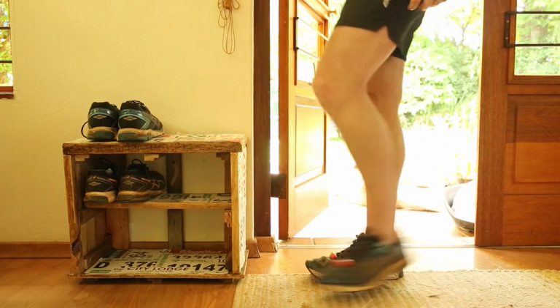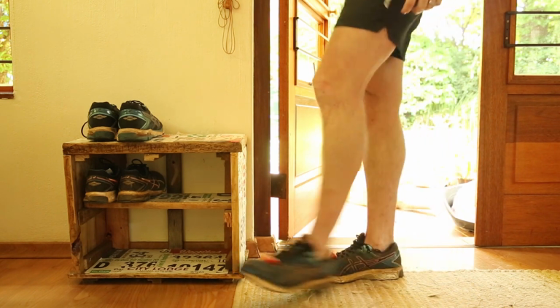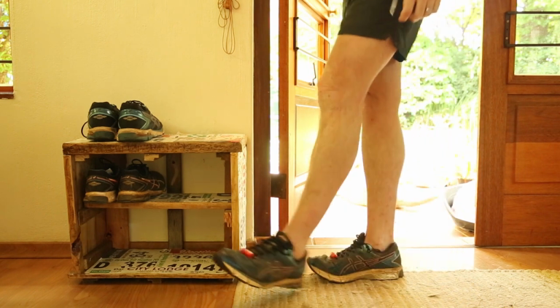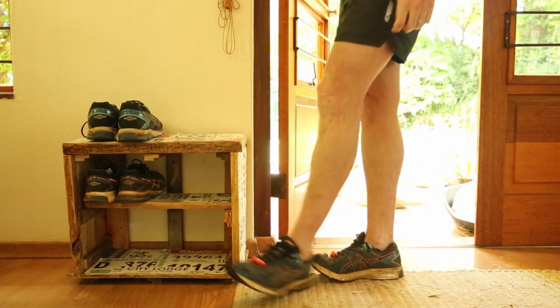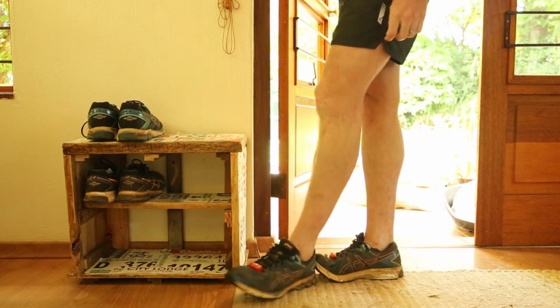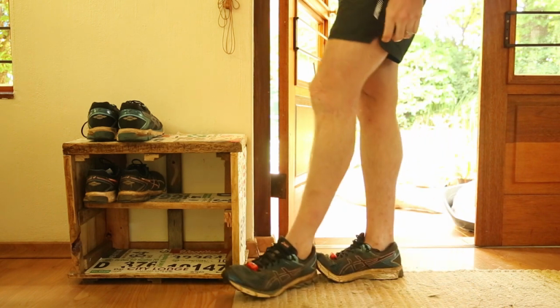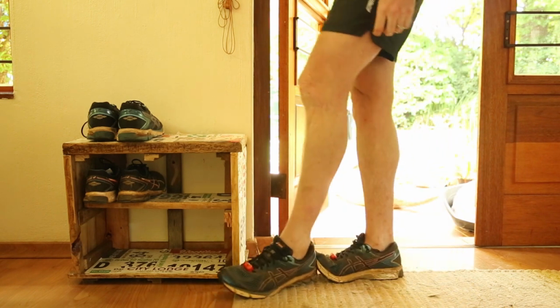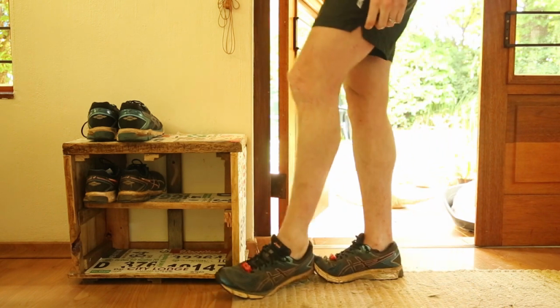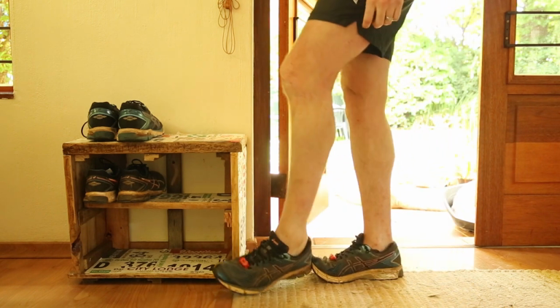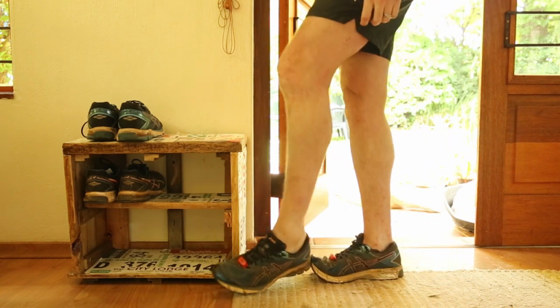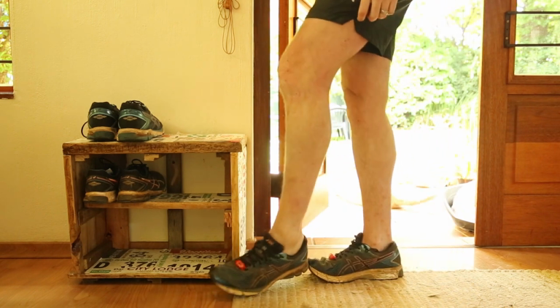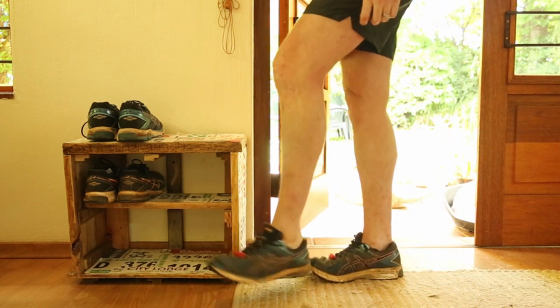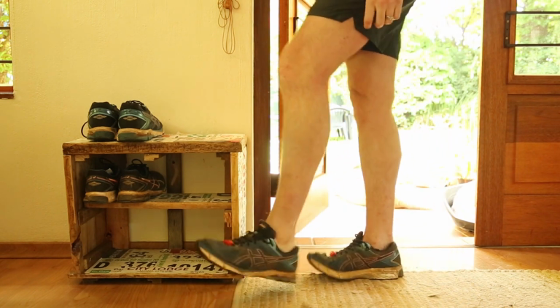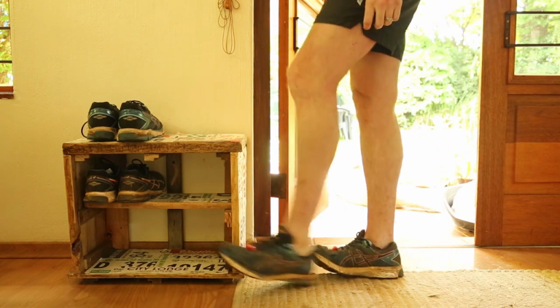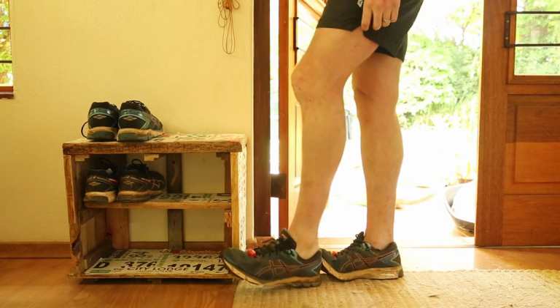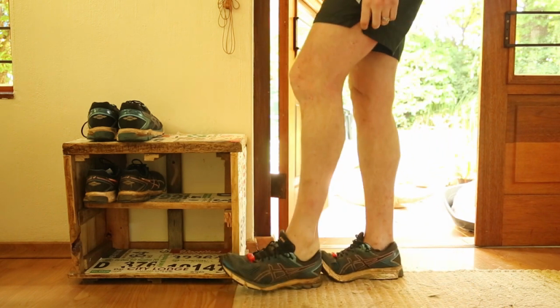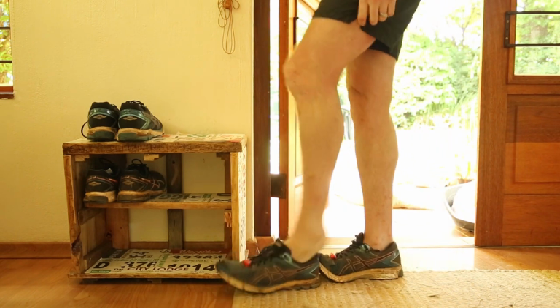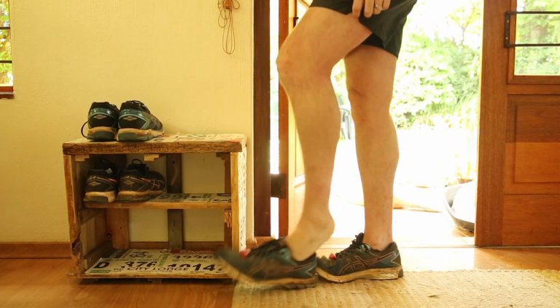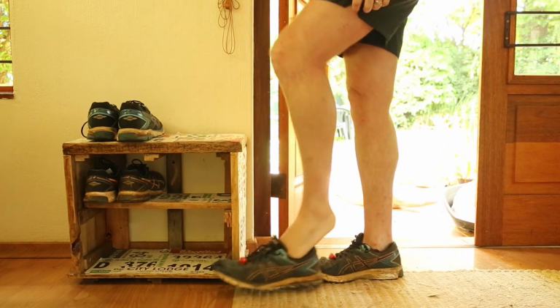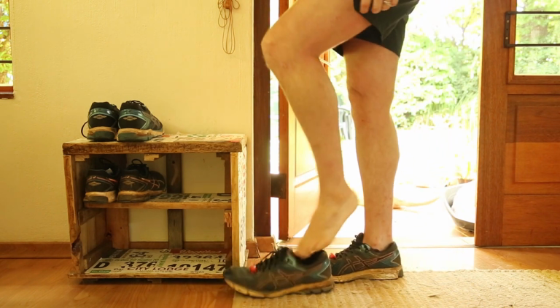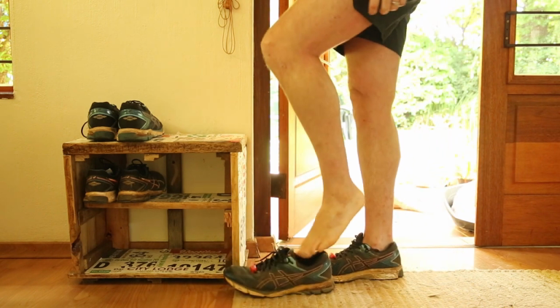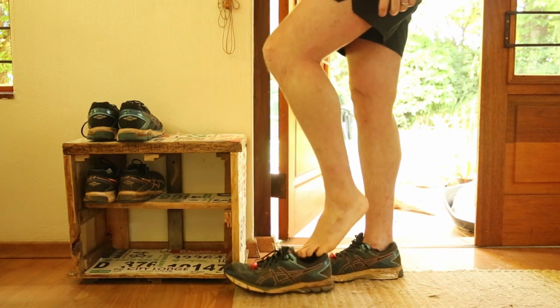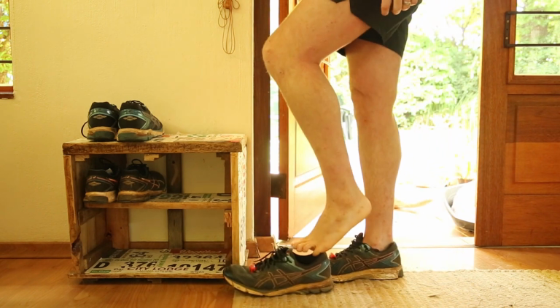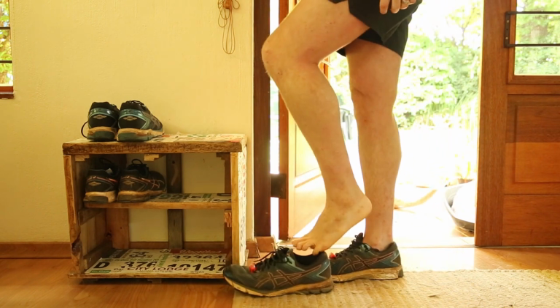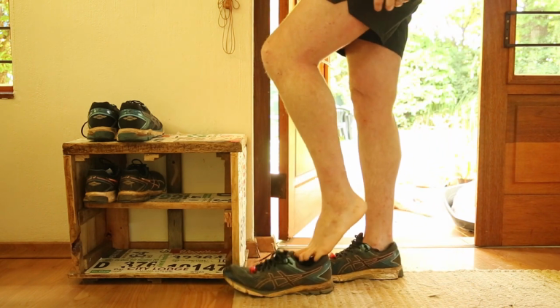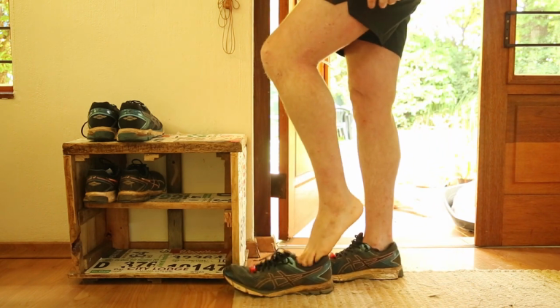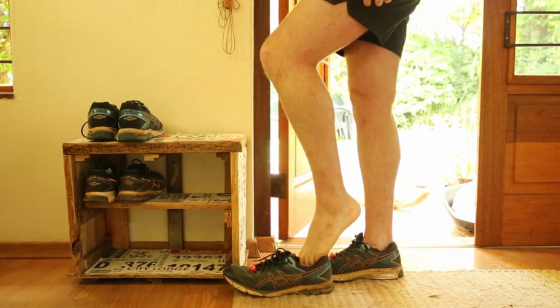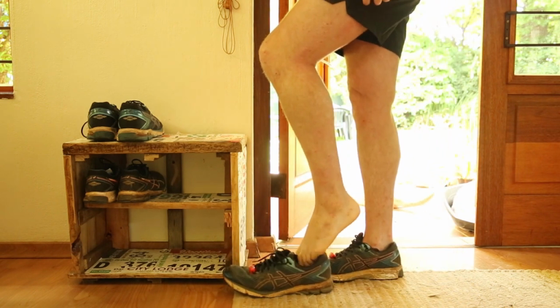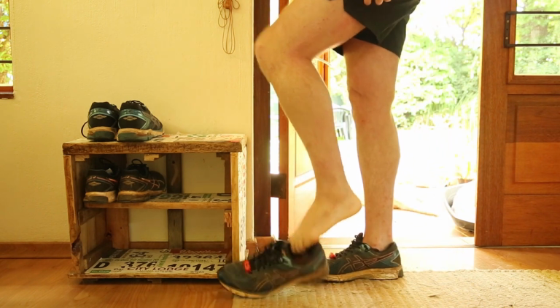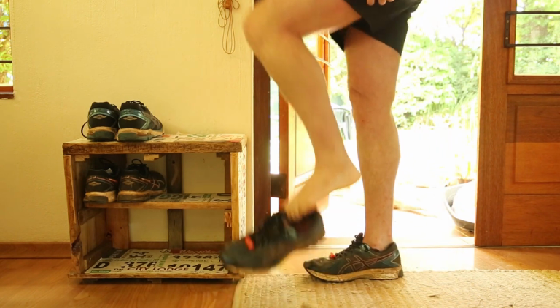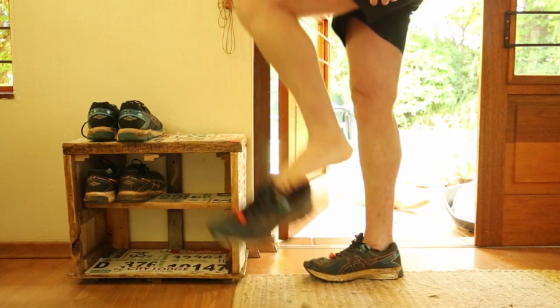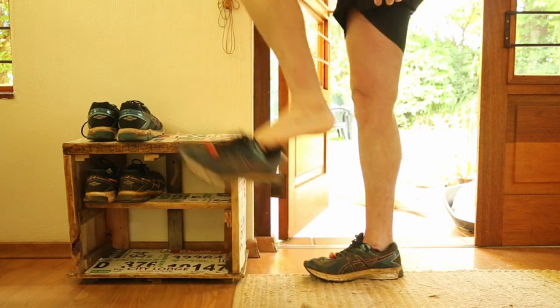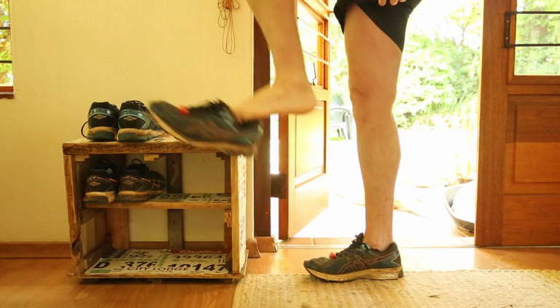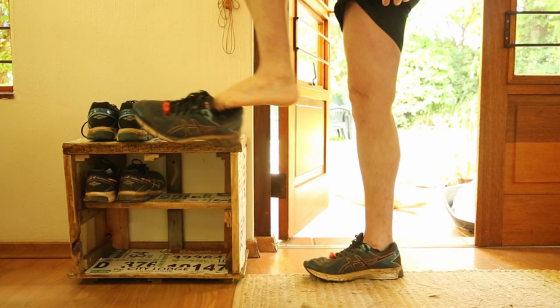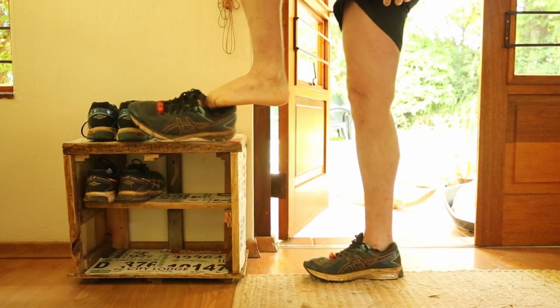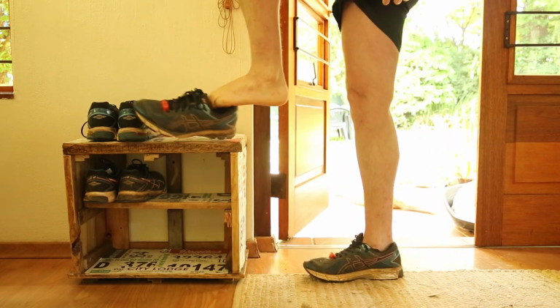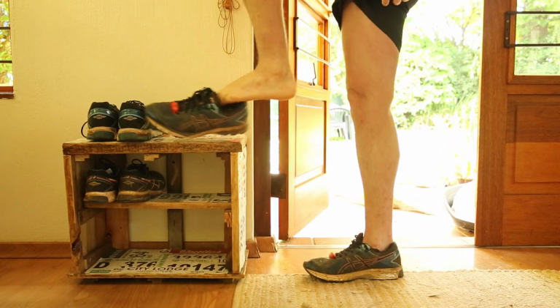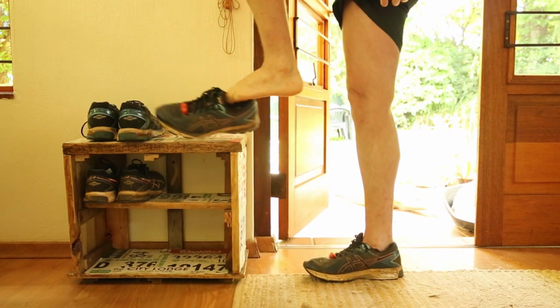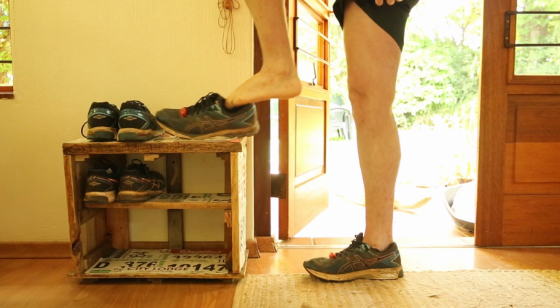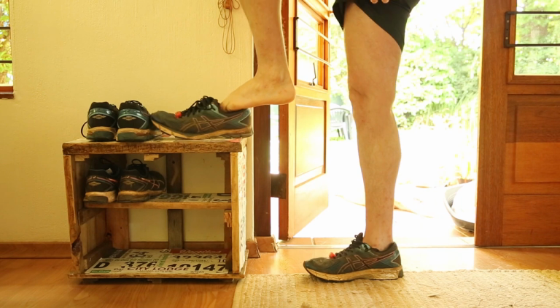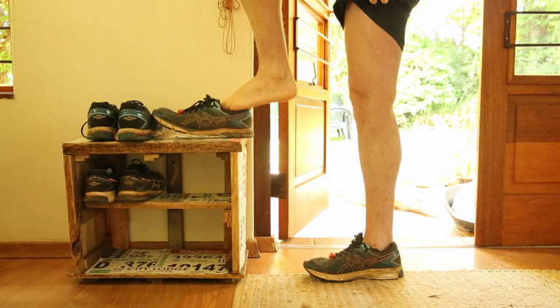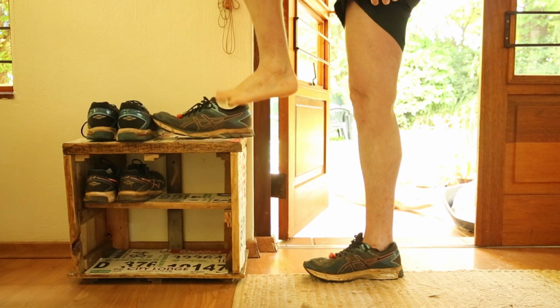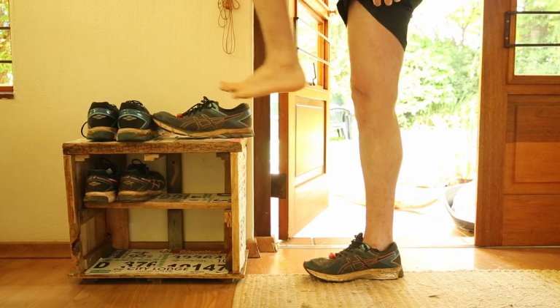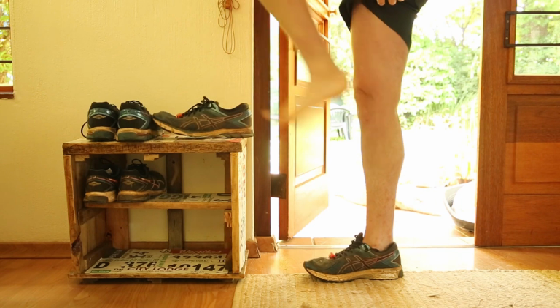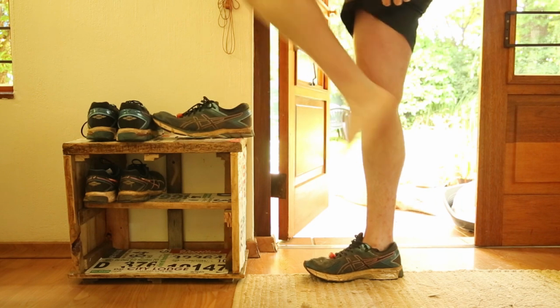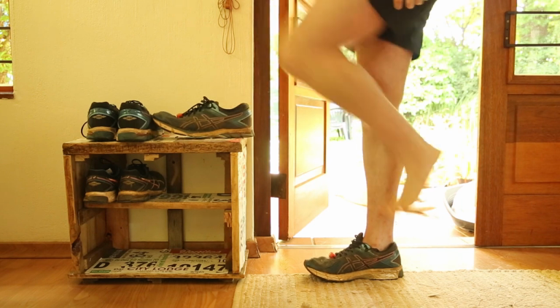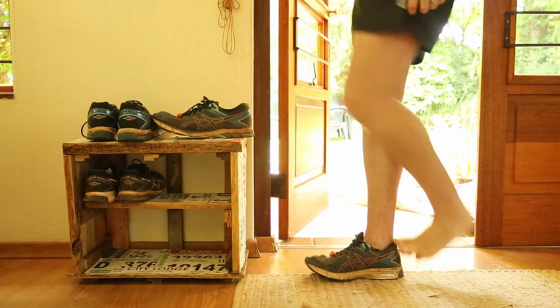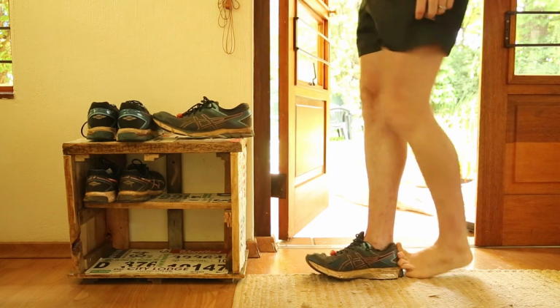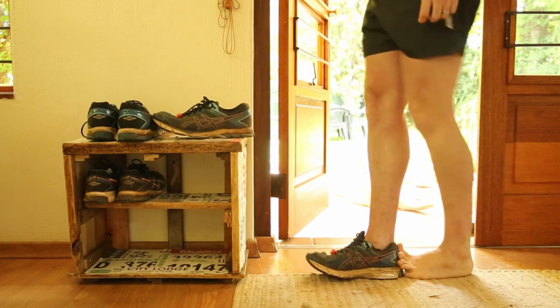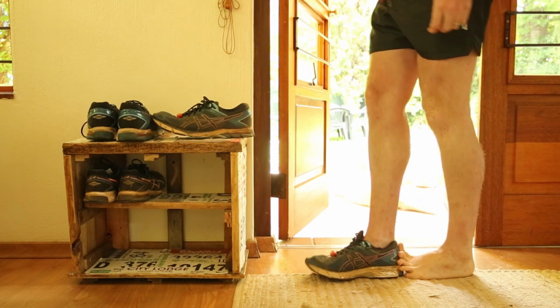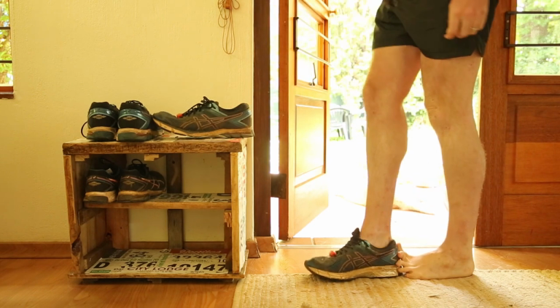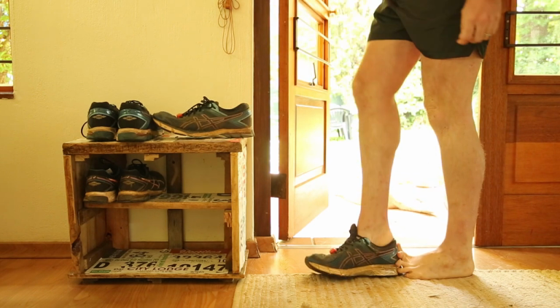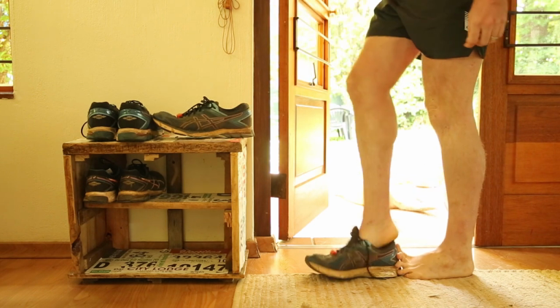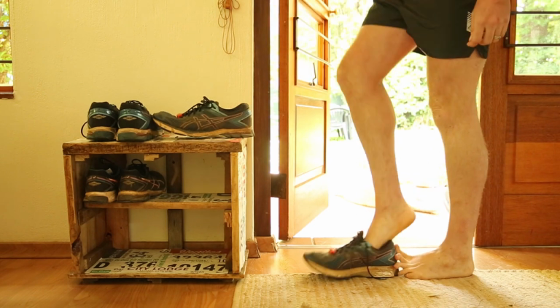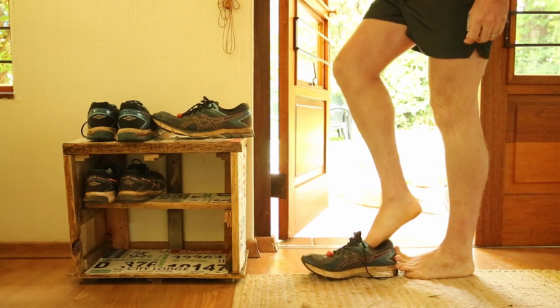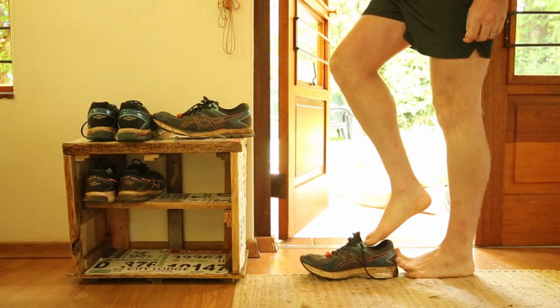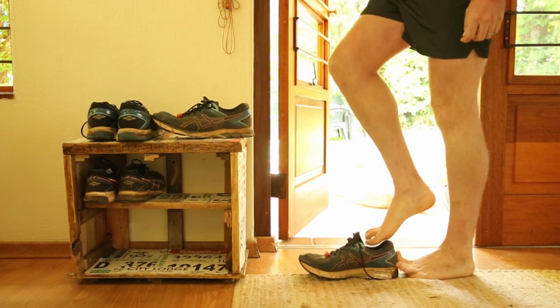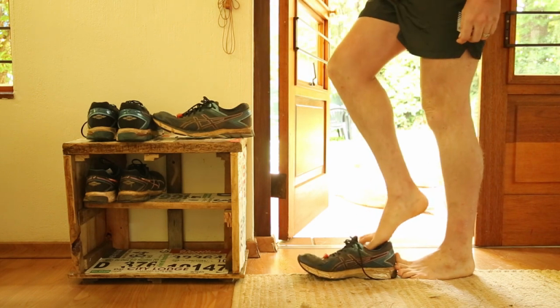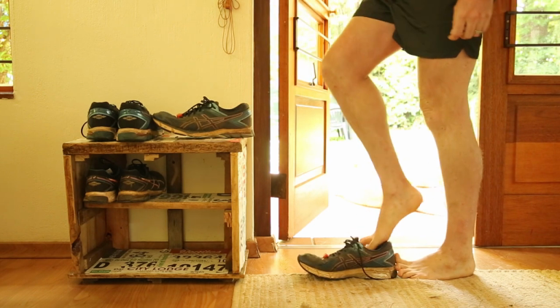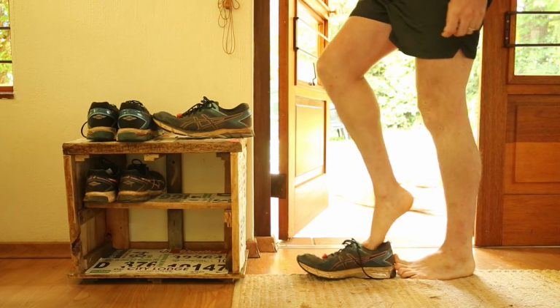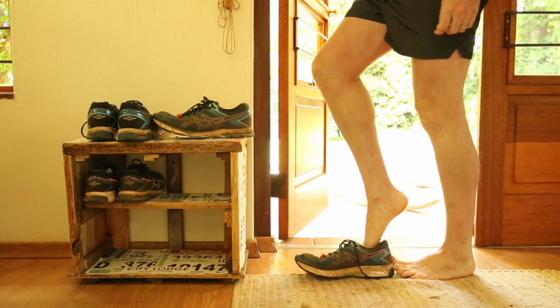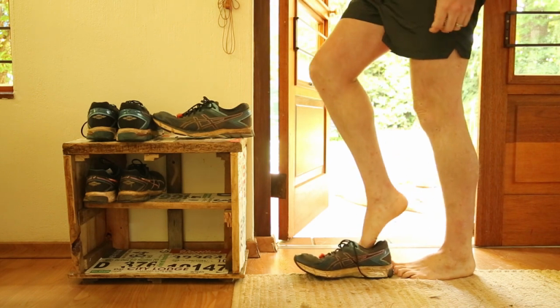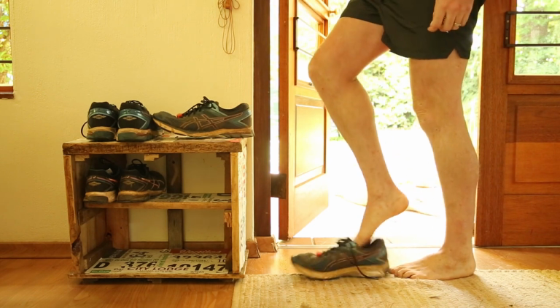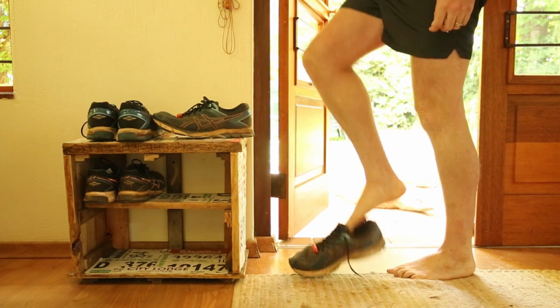So although our feet may be ugly and smelly, it's probably thanks to them that we've become the remarkable species we are today.